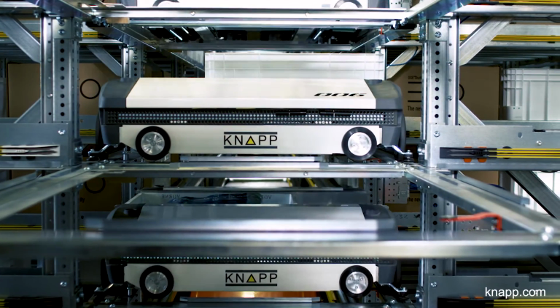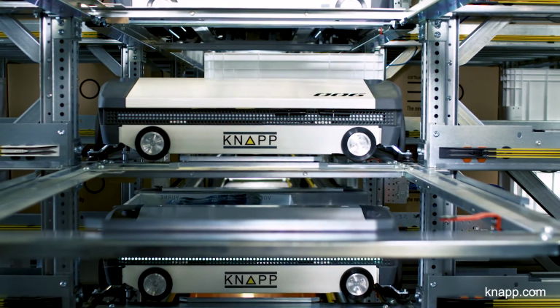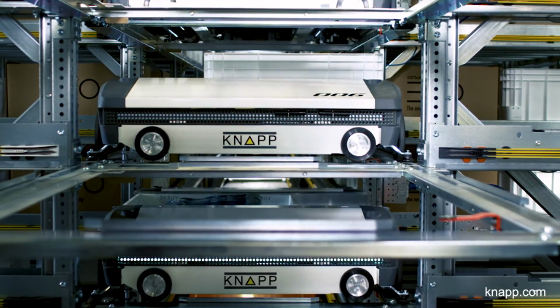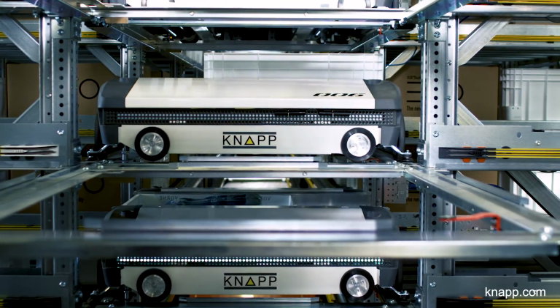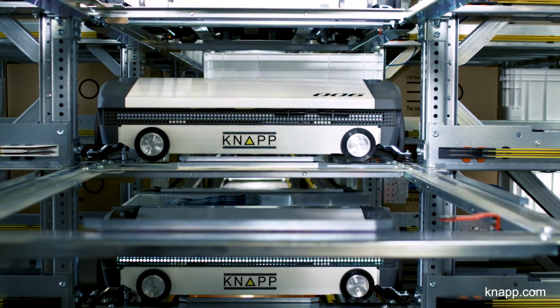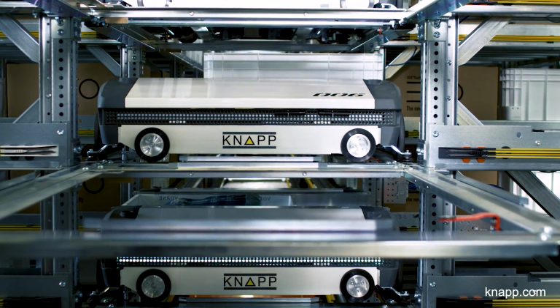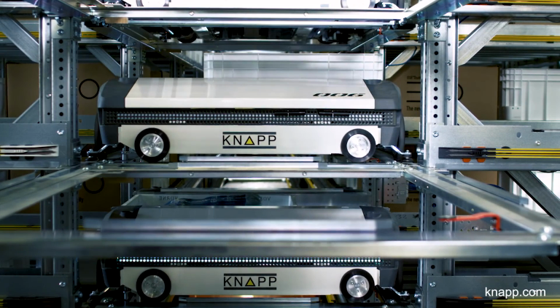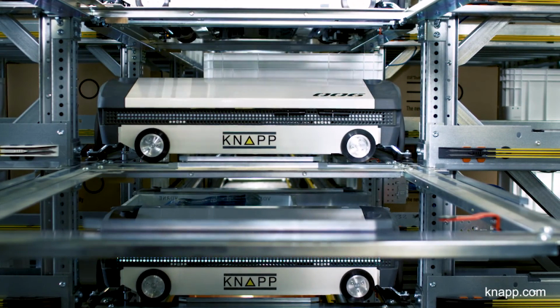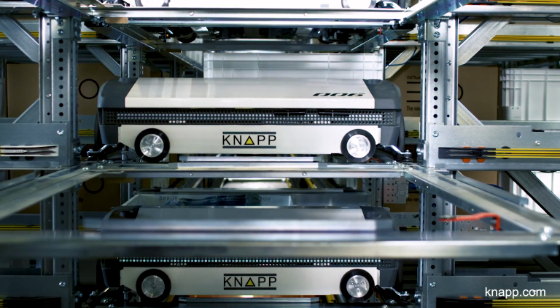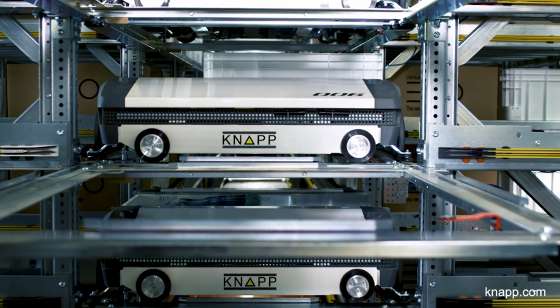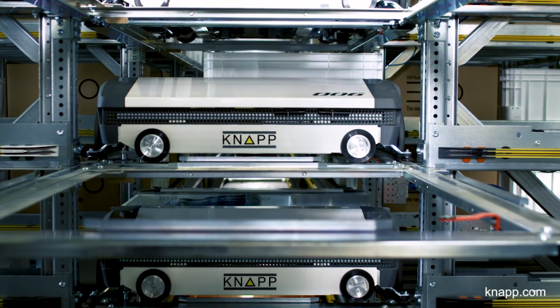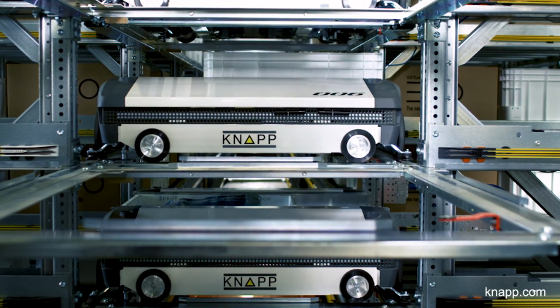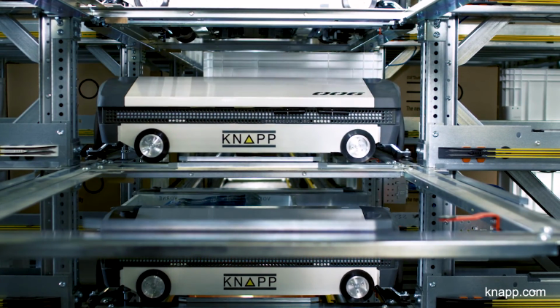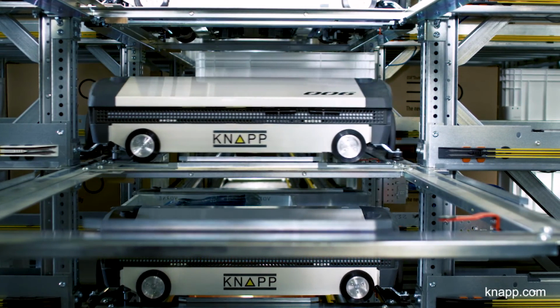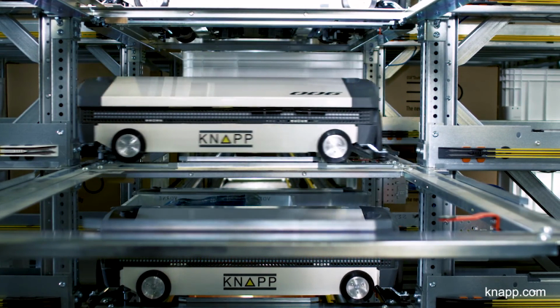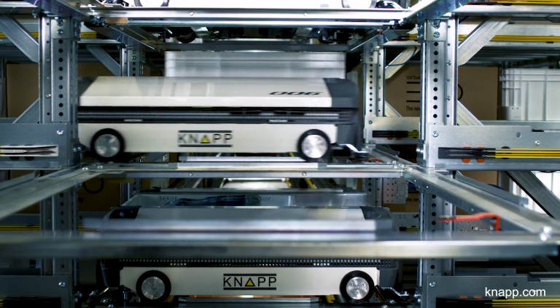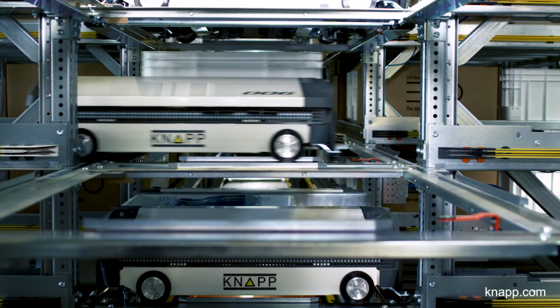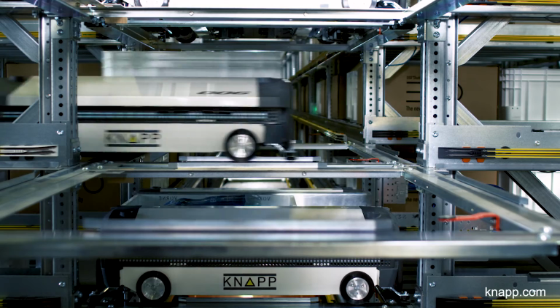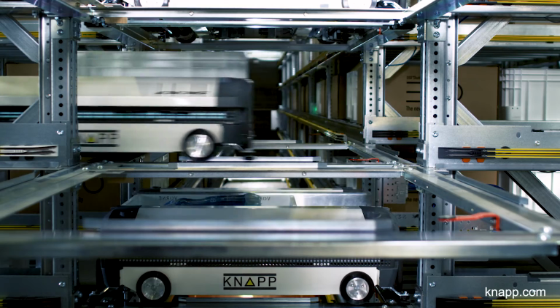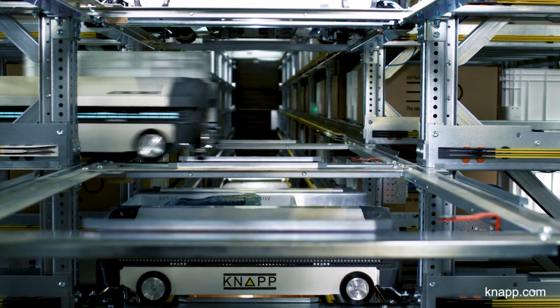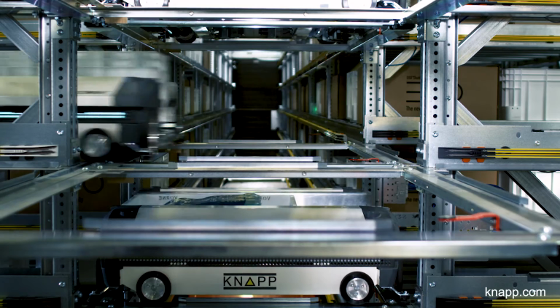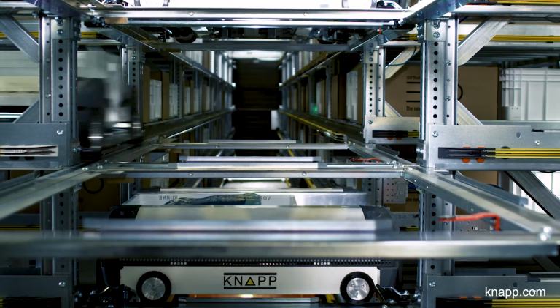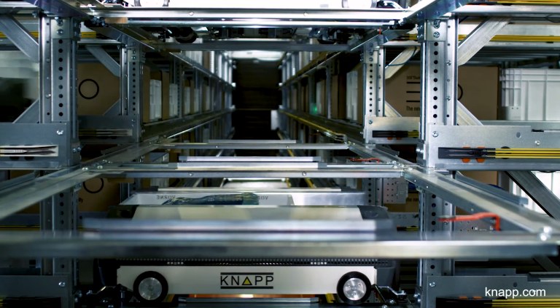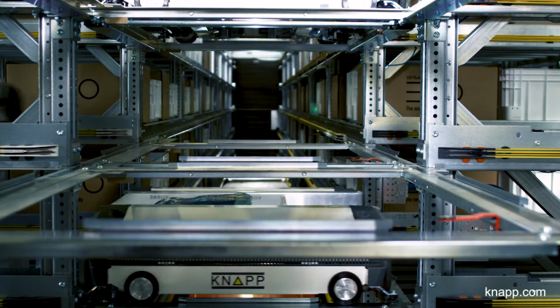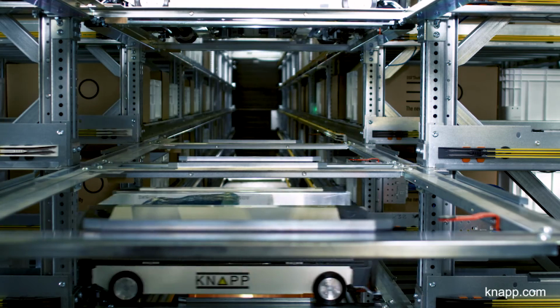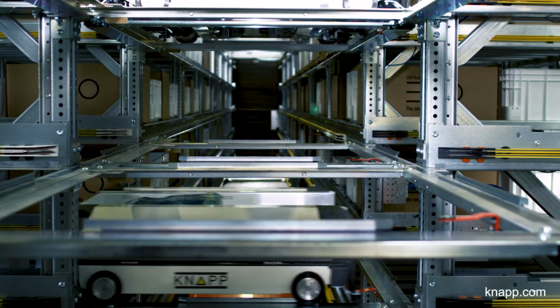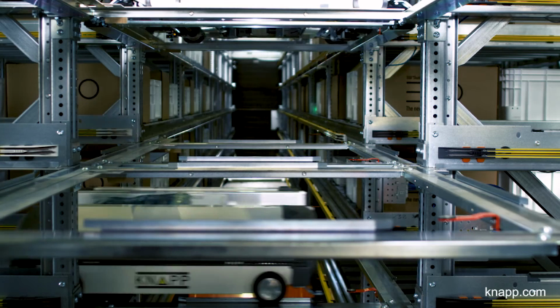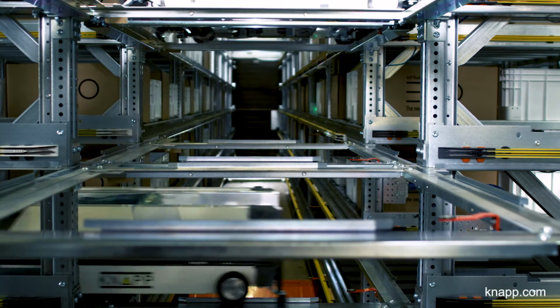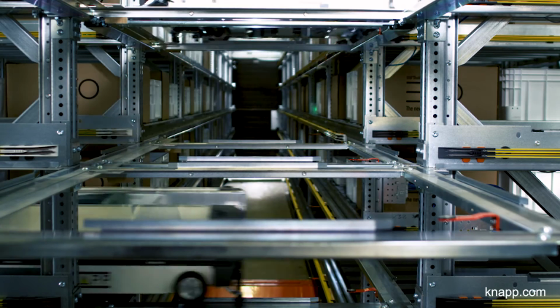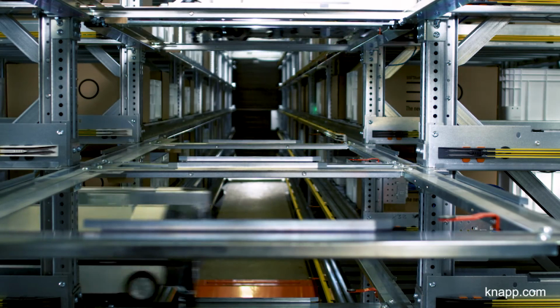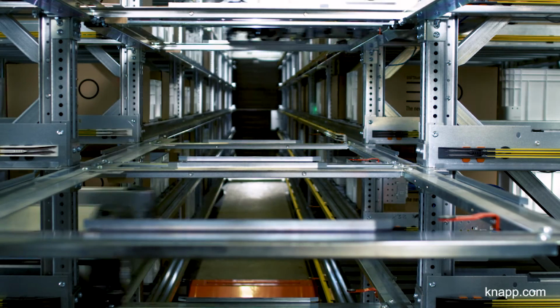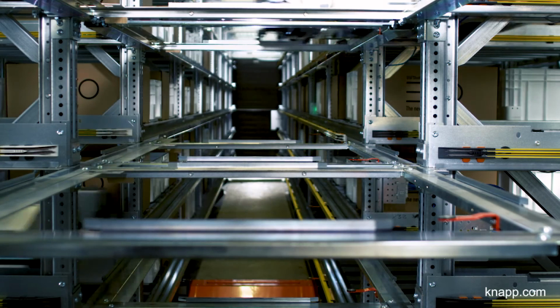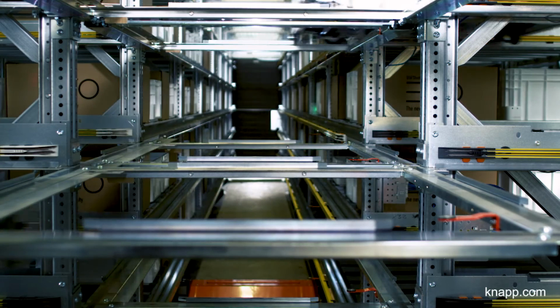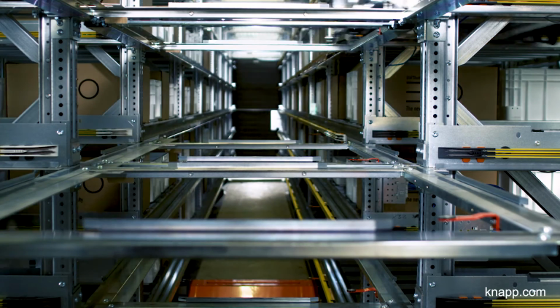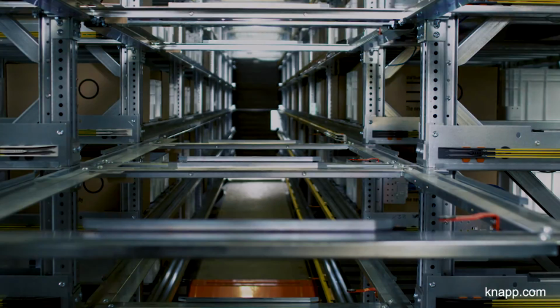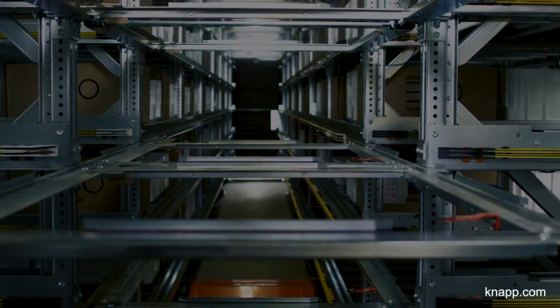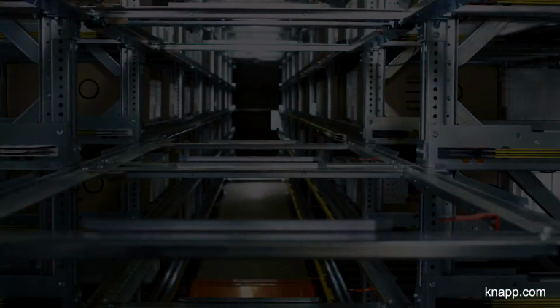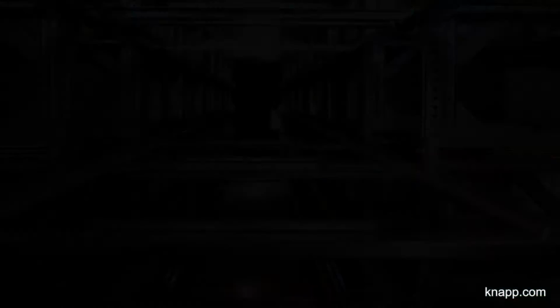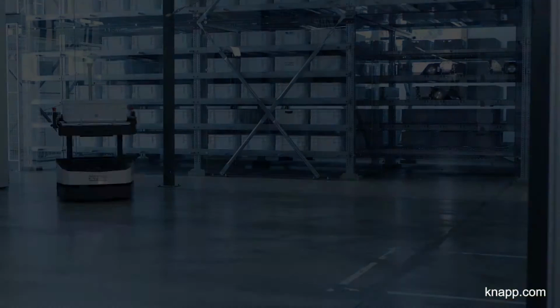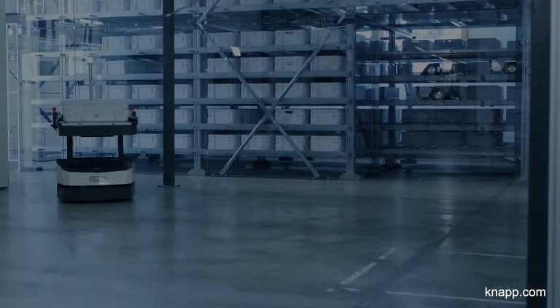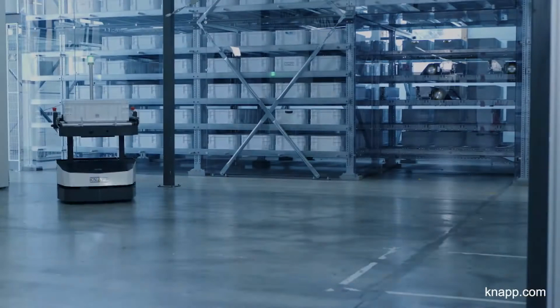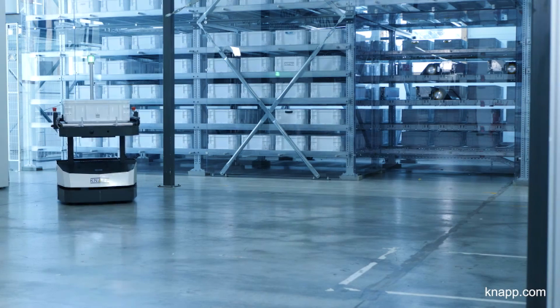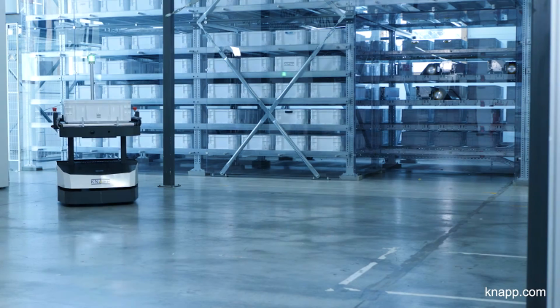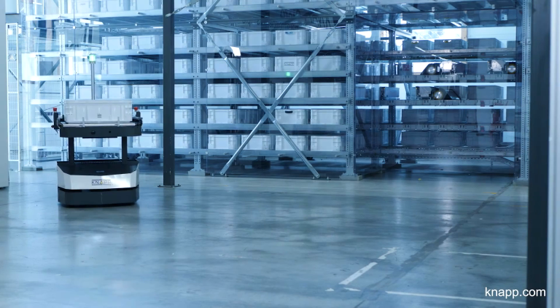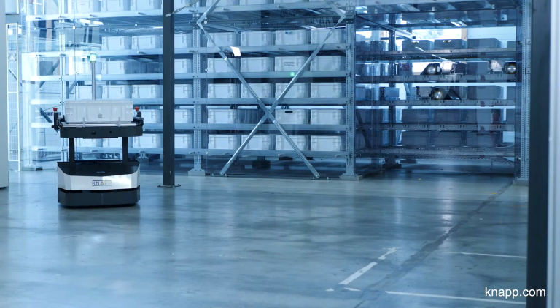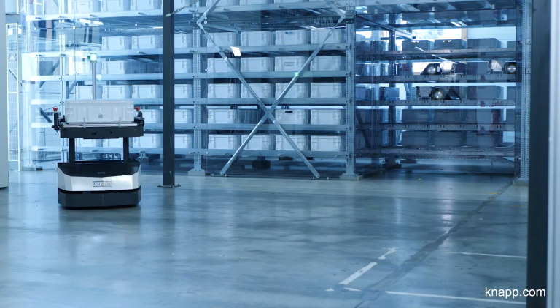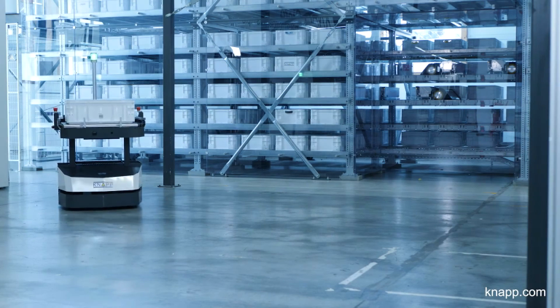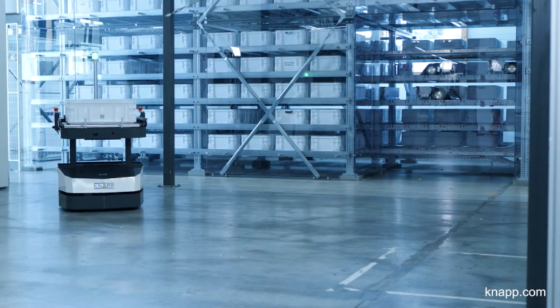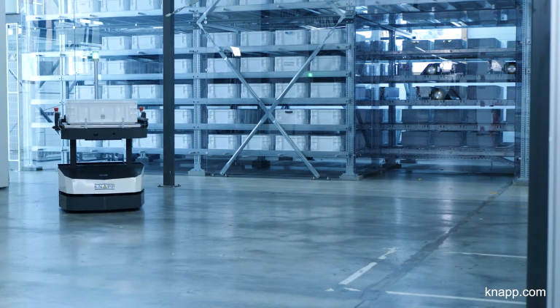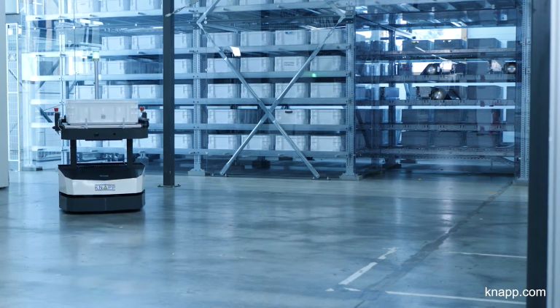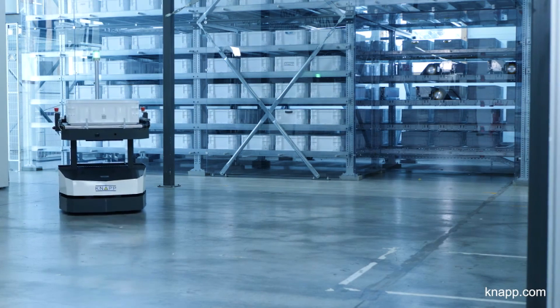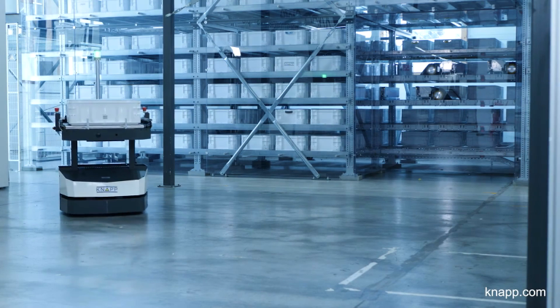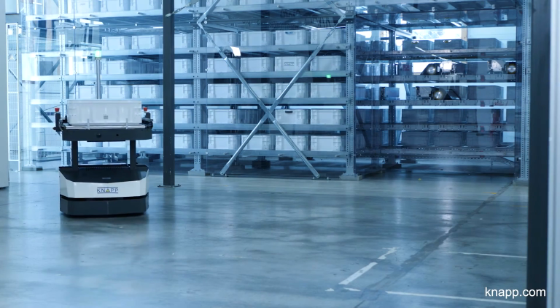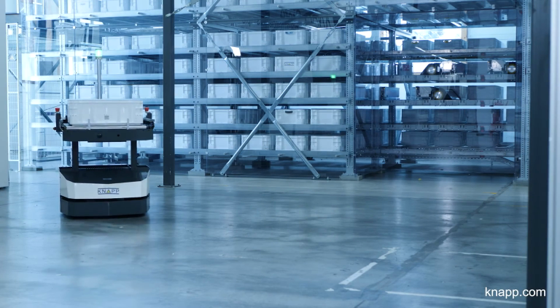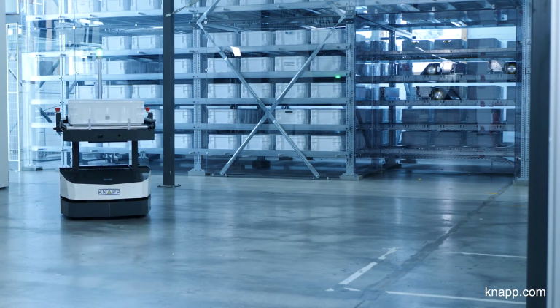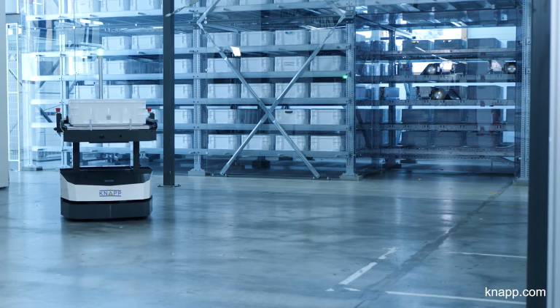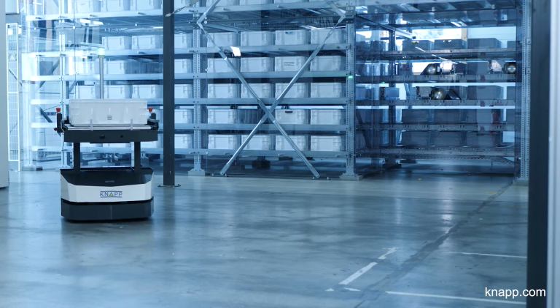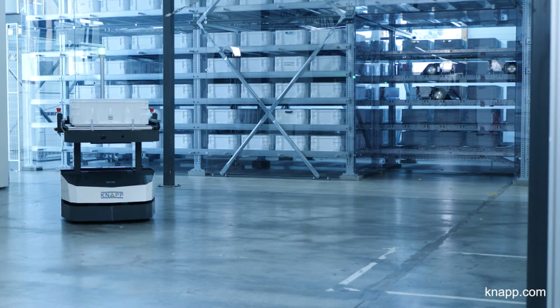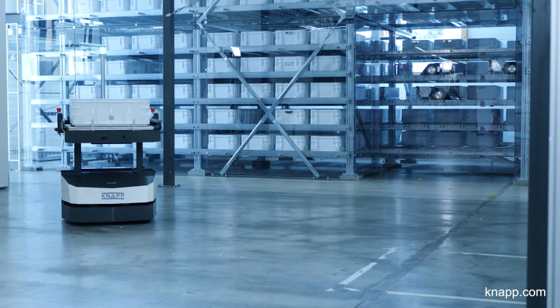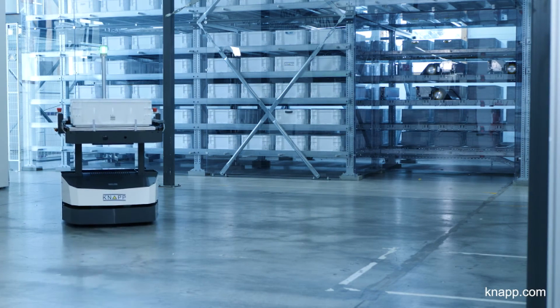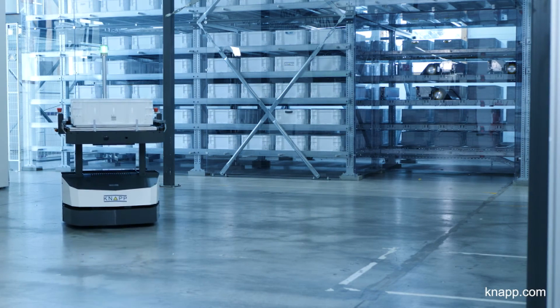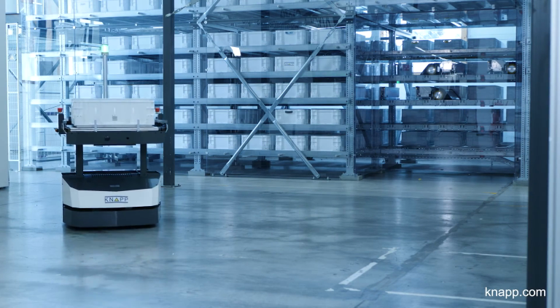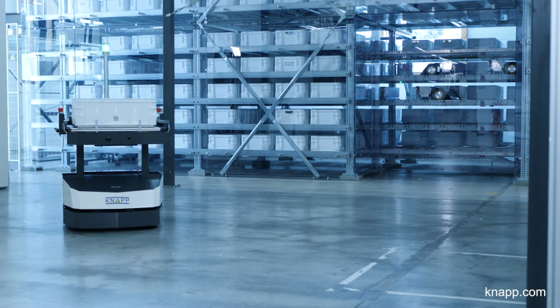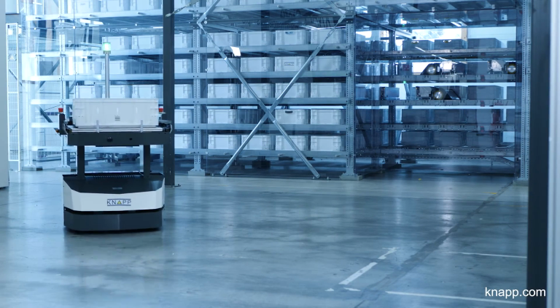Forge new paths for your logistics processes with the OSR Shuttle EVO Plus.